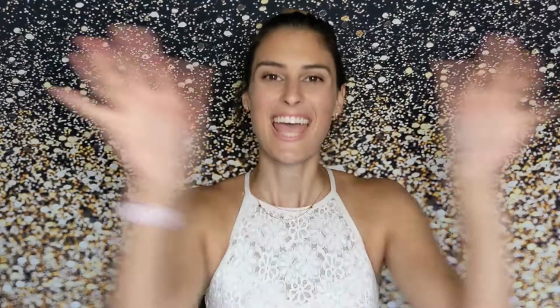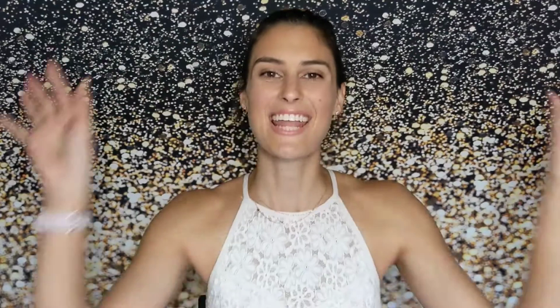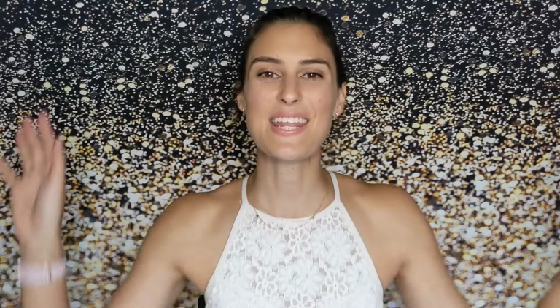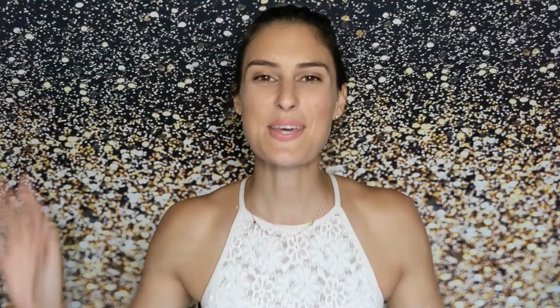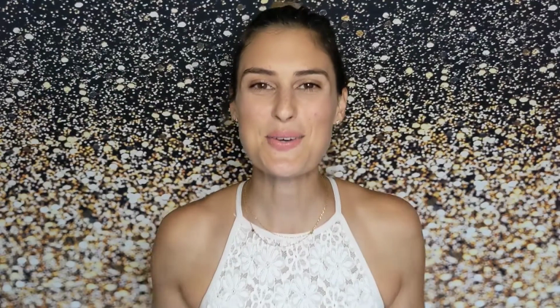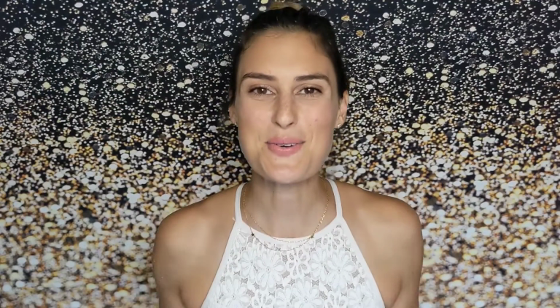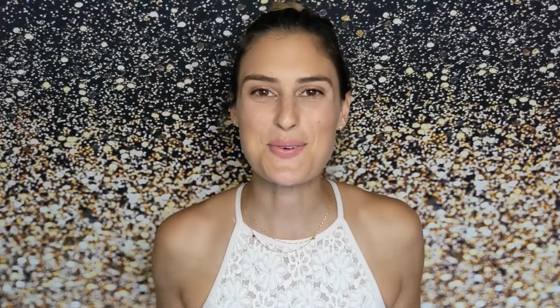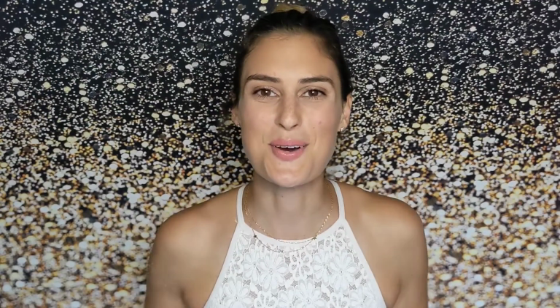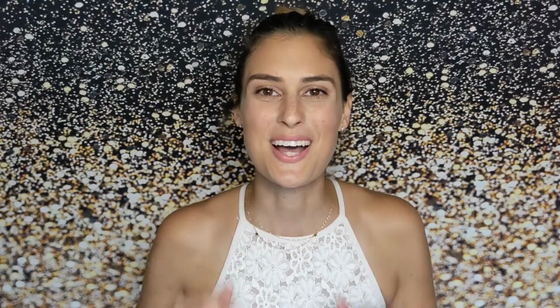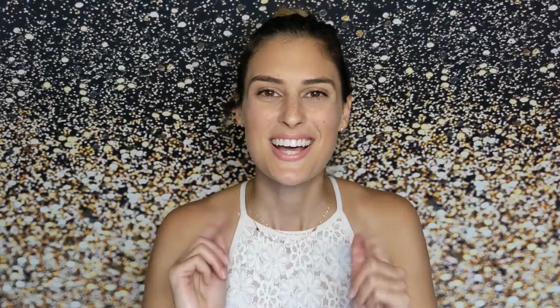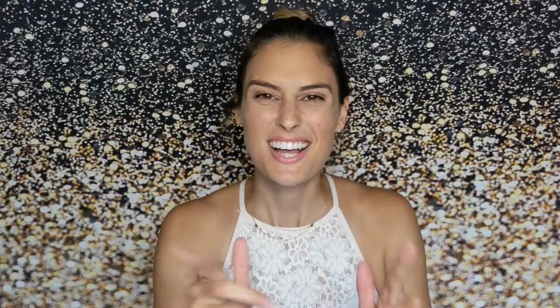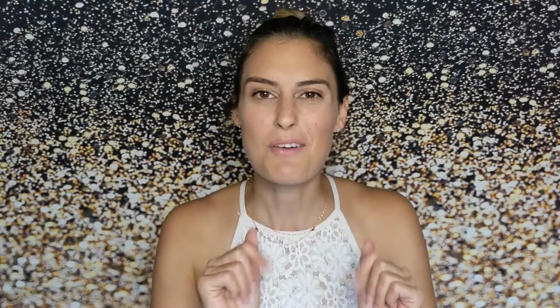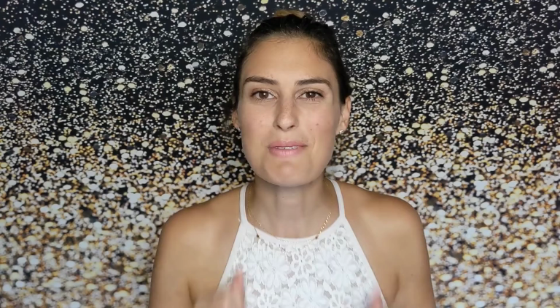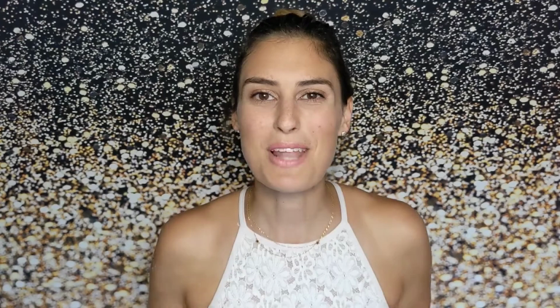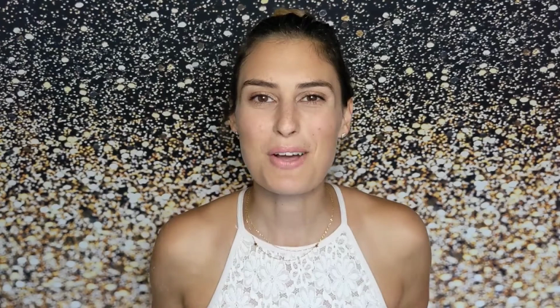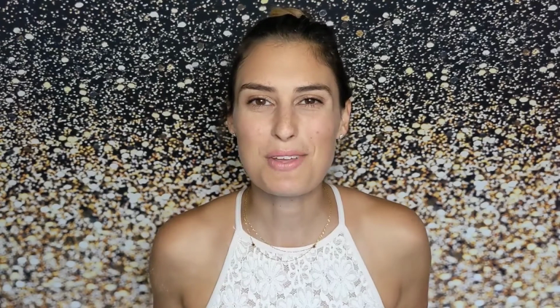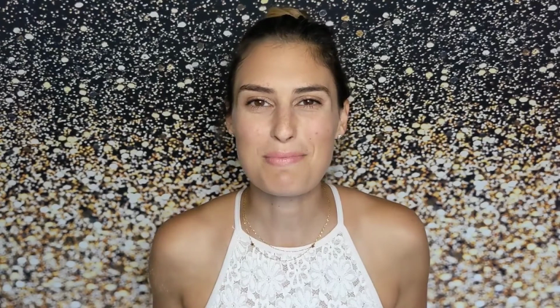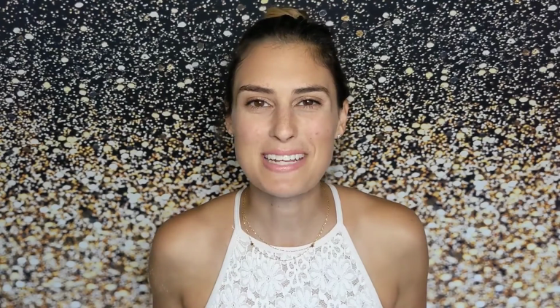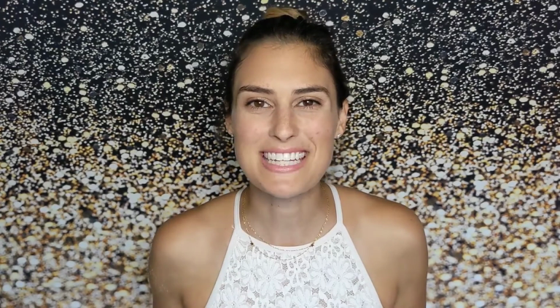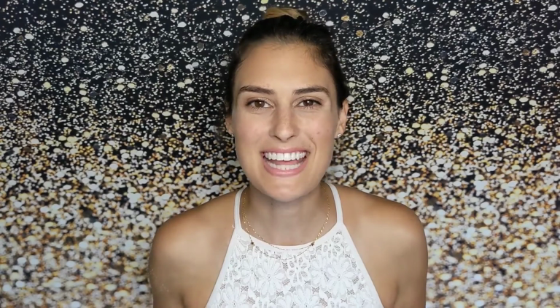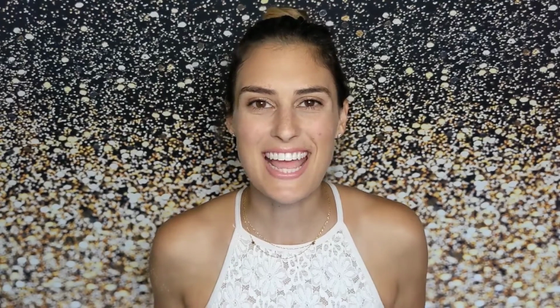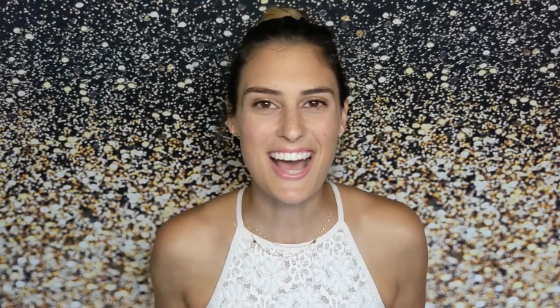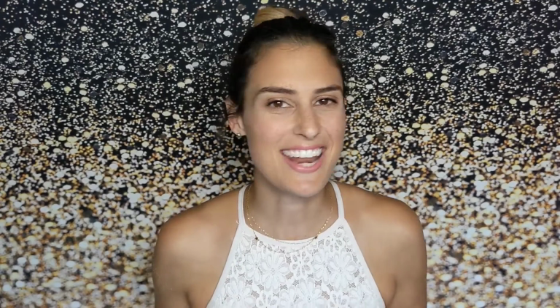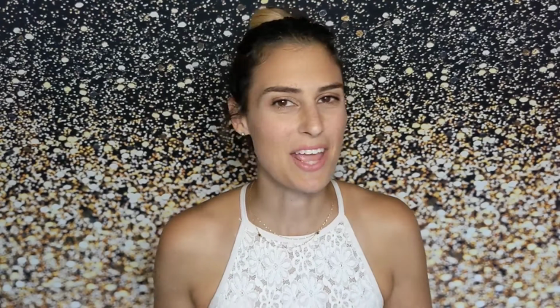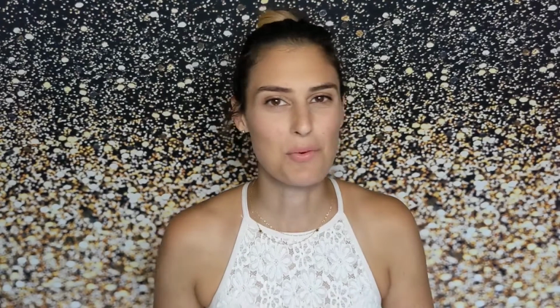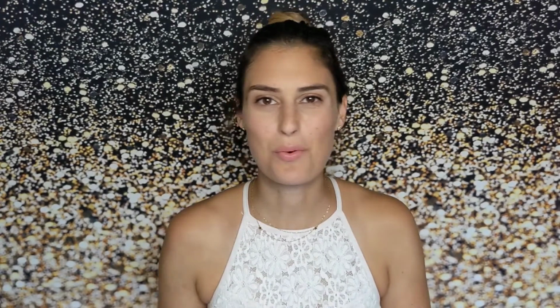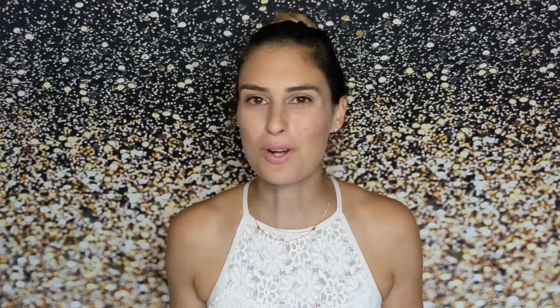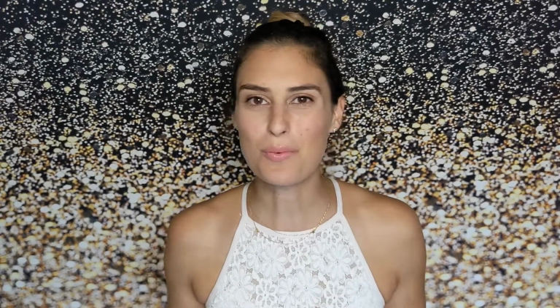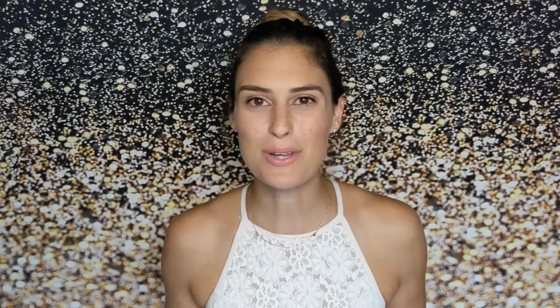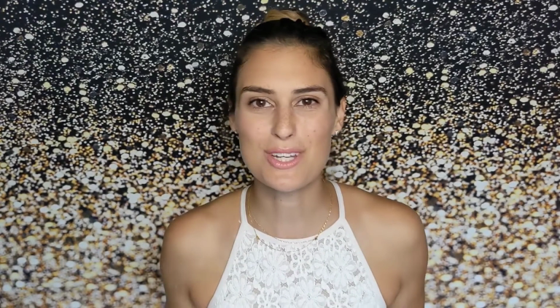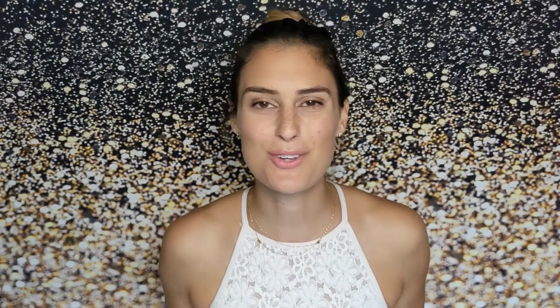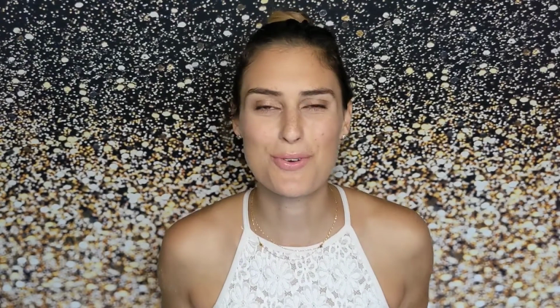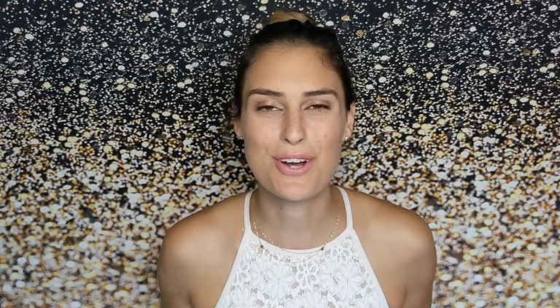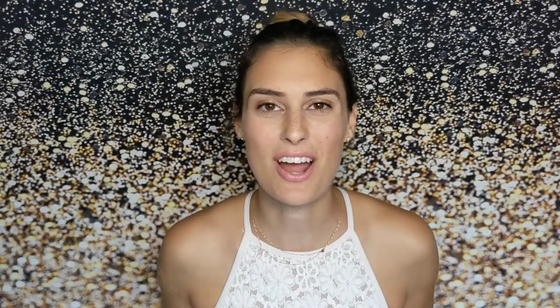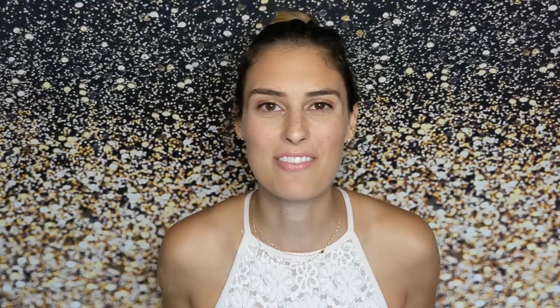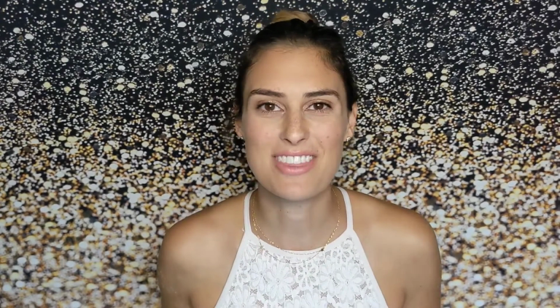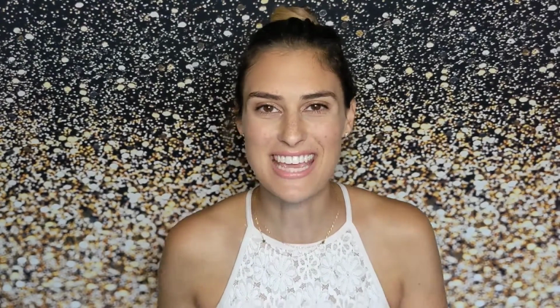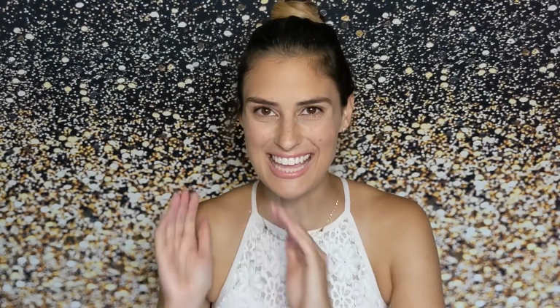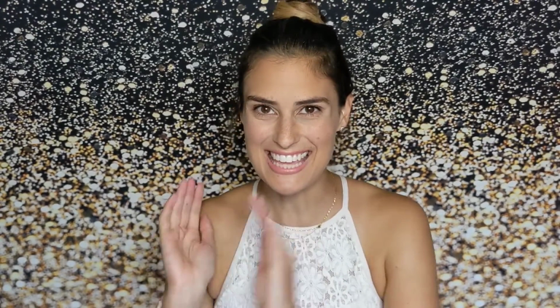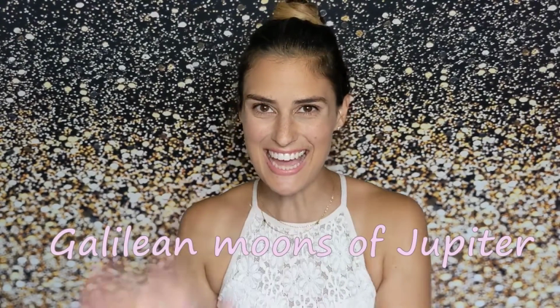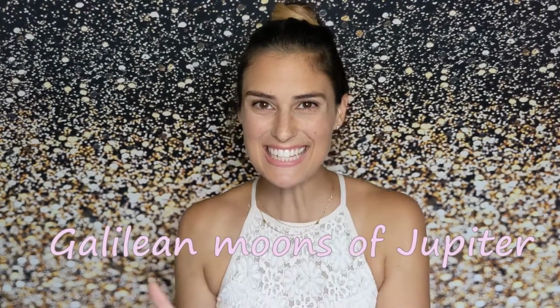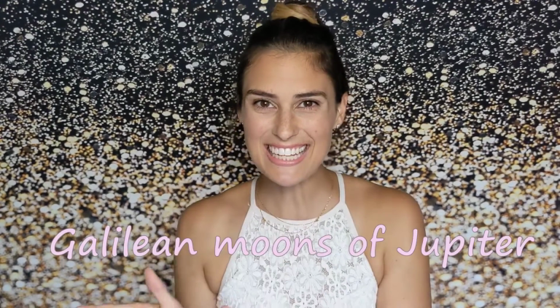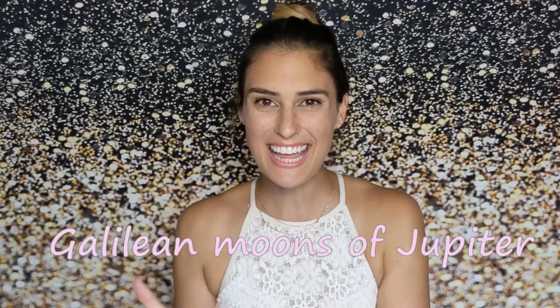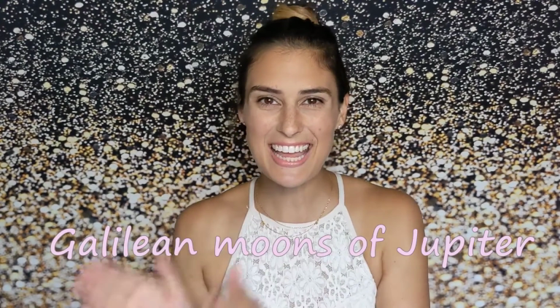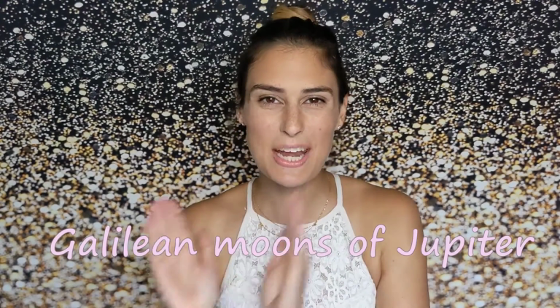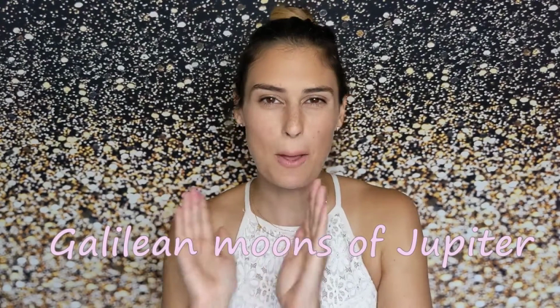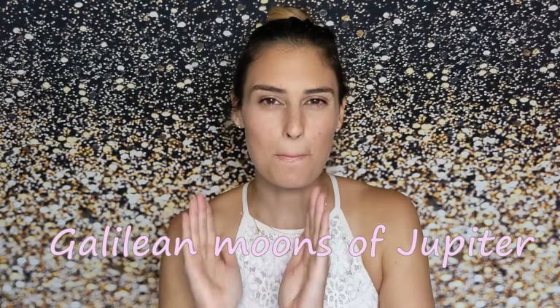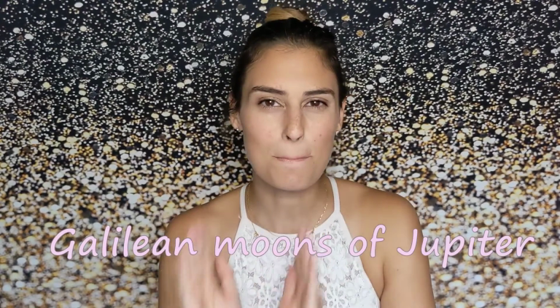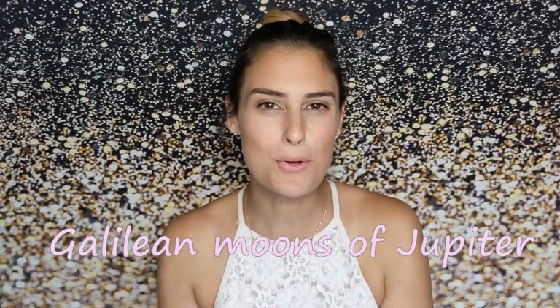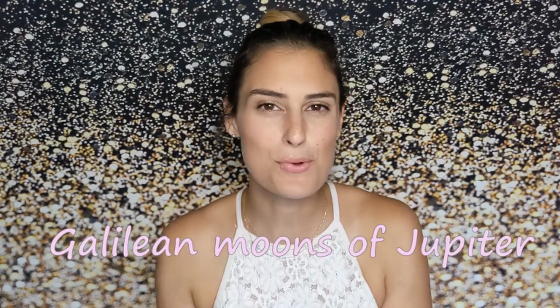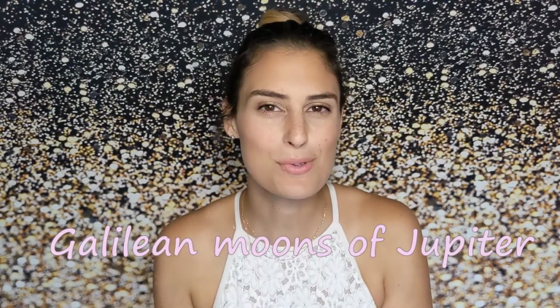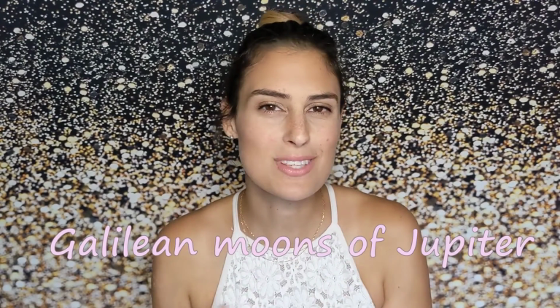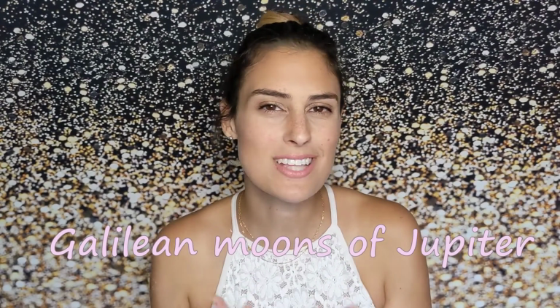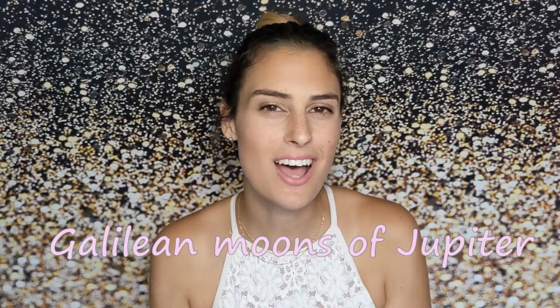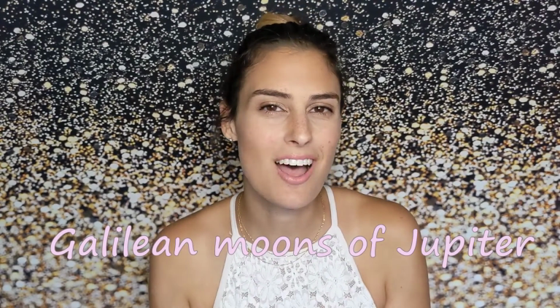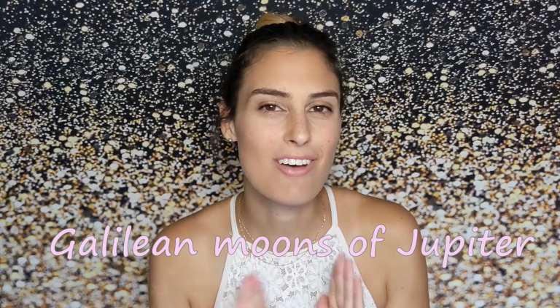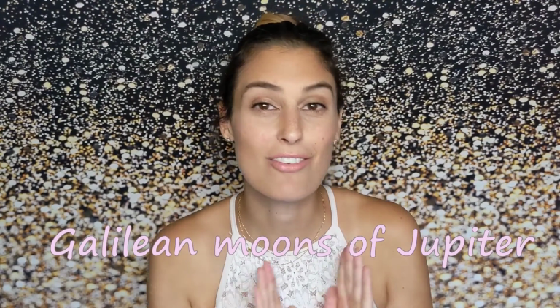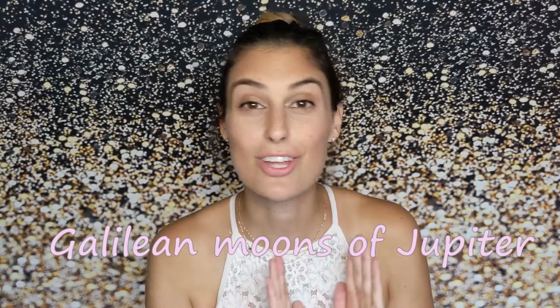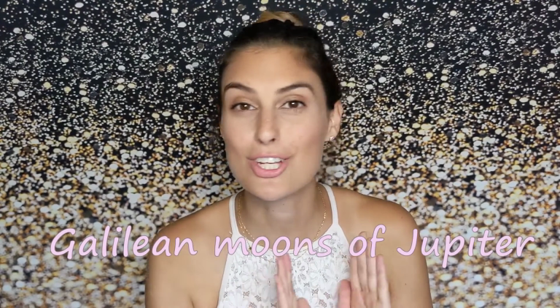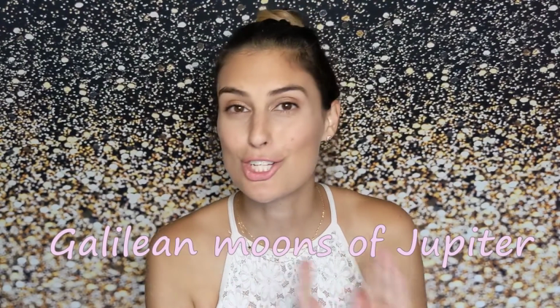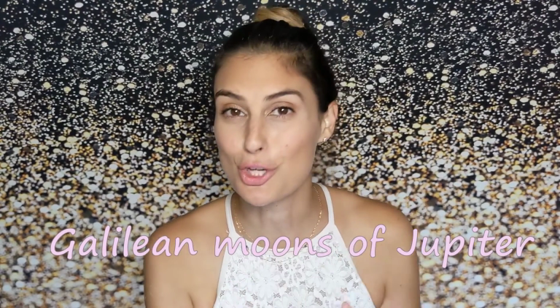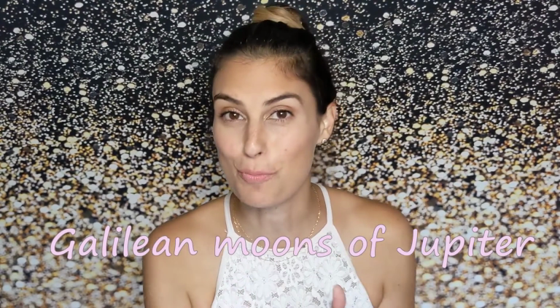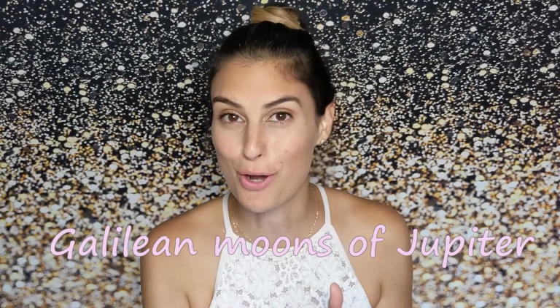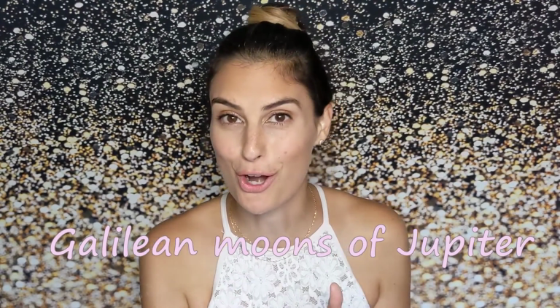Hello! Come along with me today on a whirlwind tour of the Galilean moons of Jupiter.